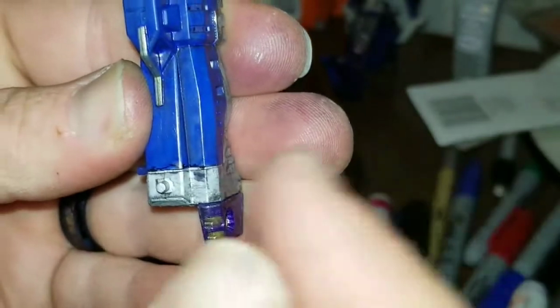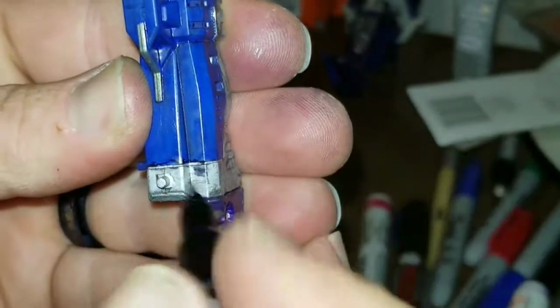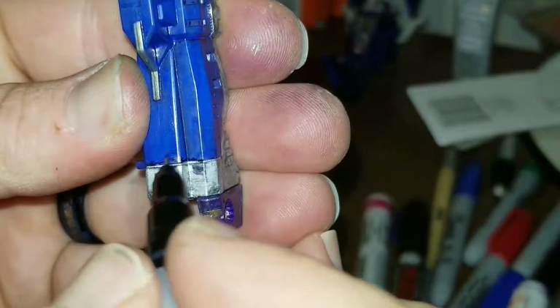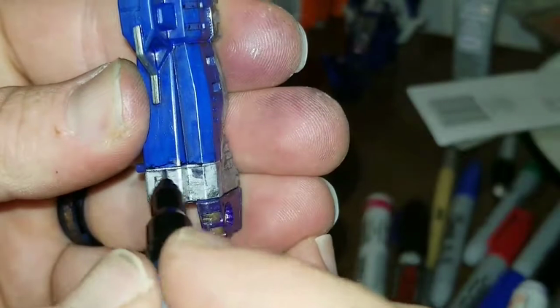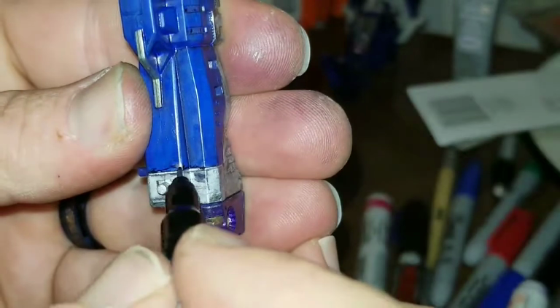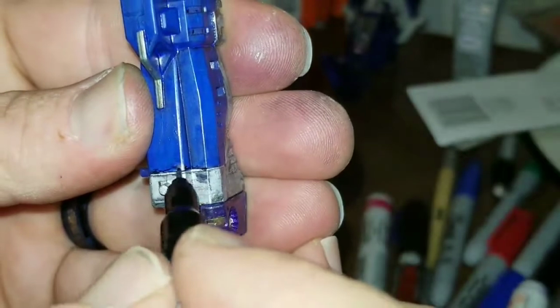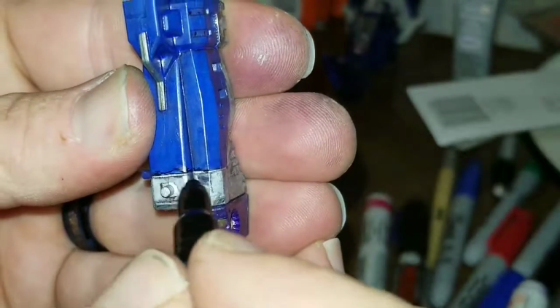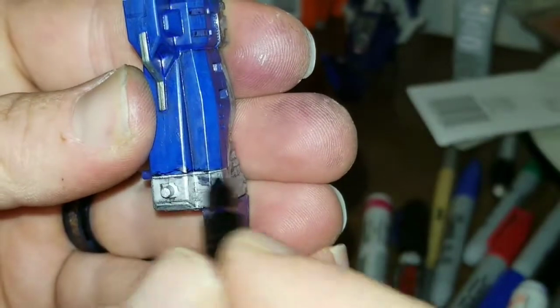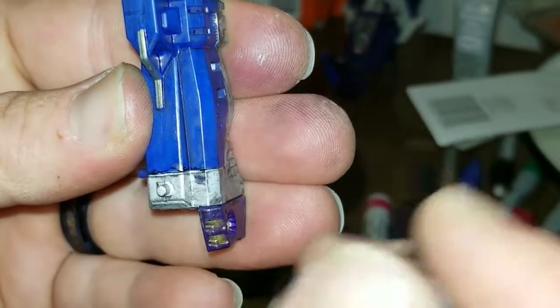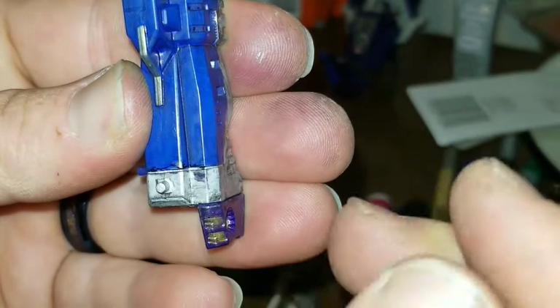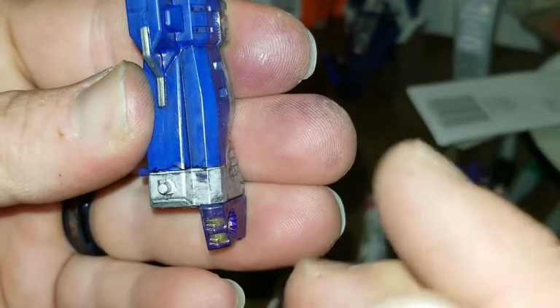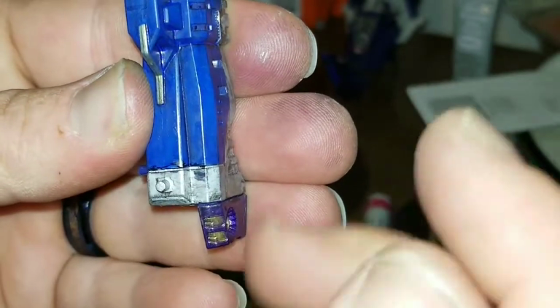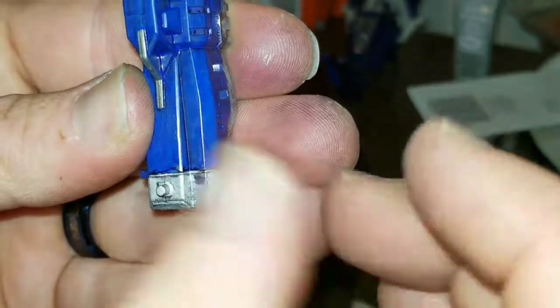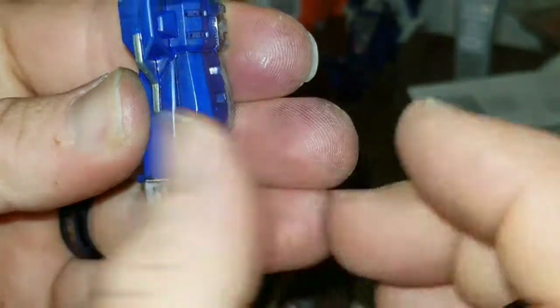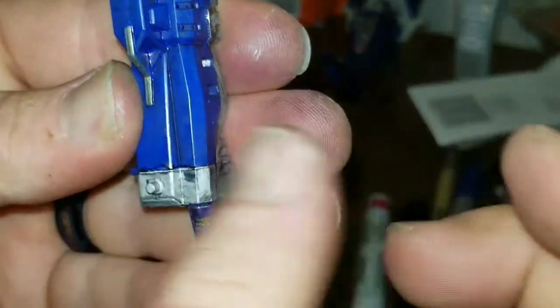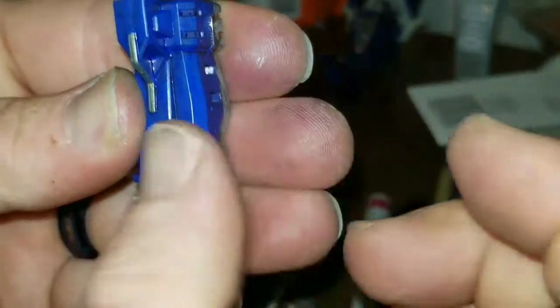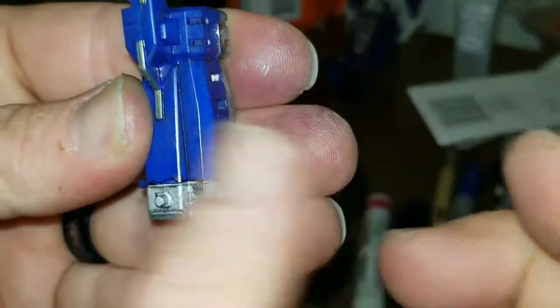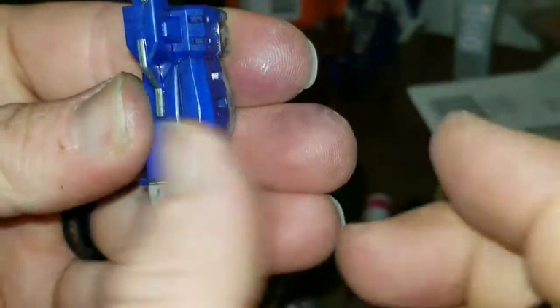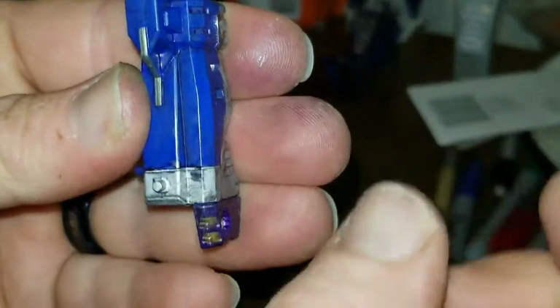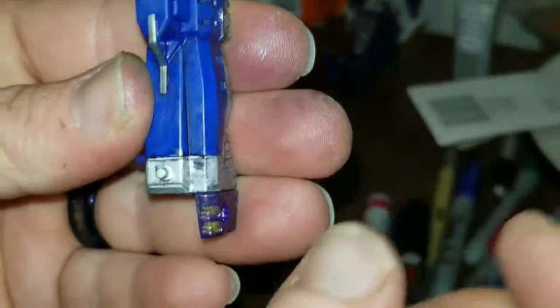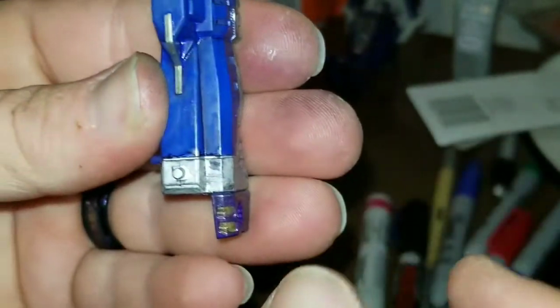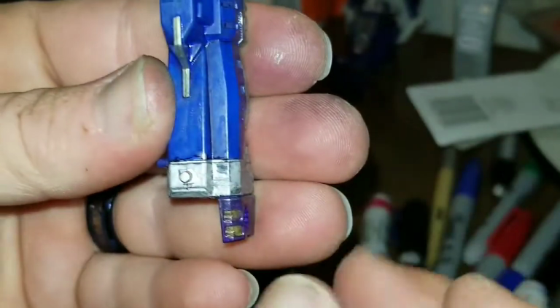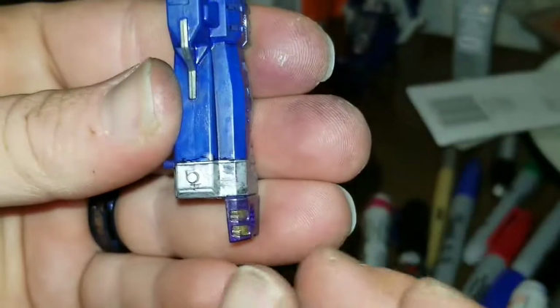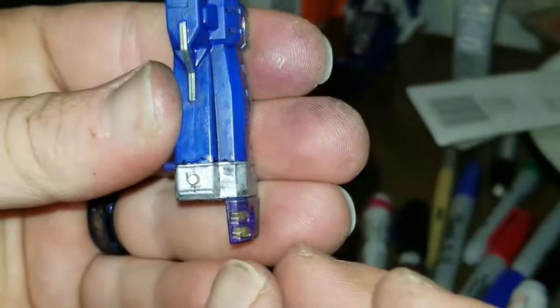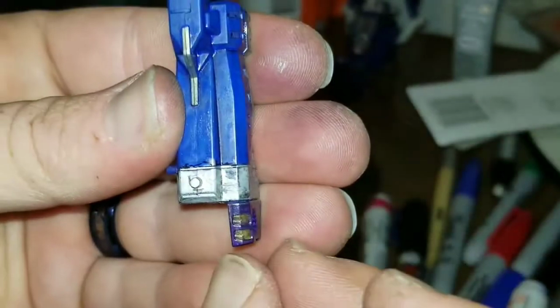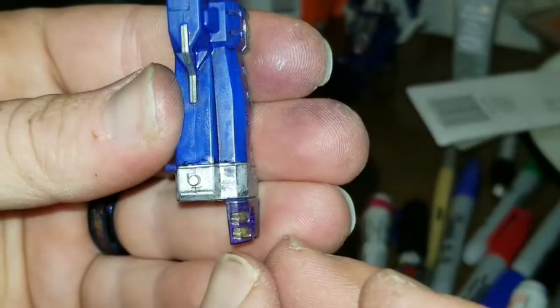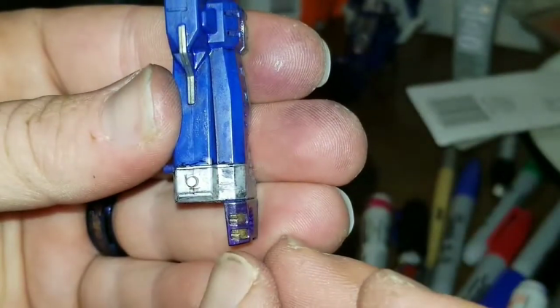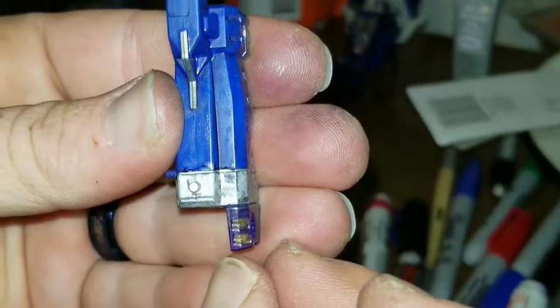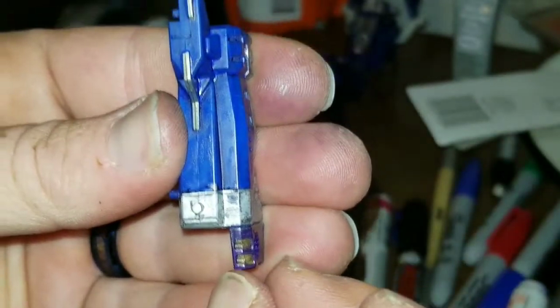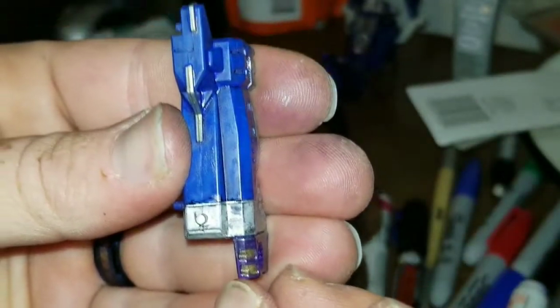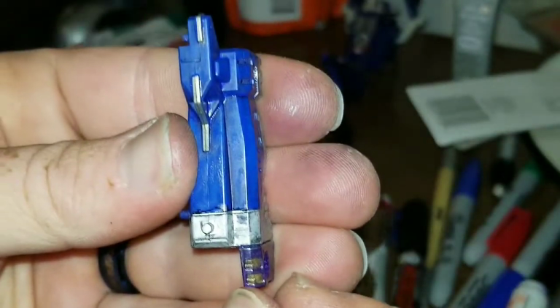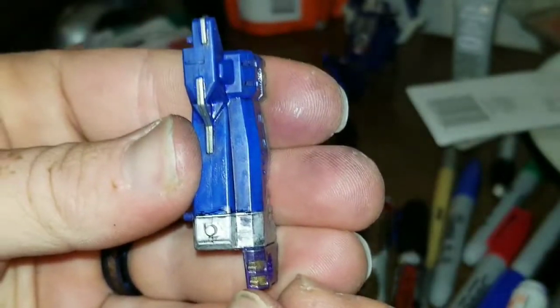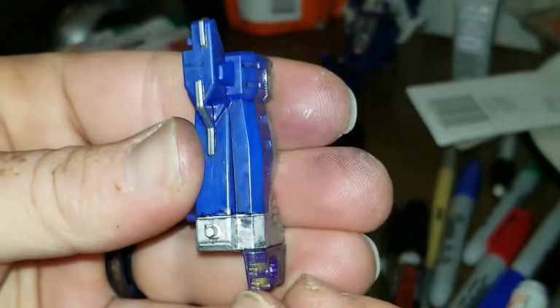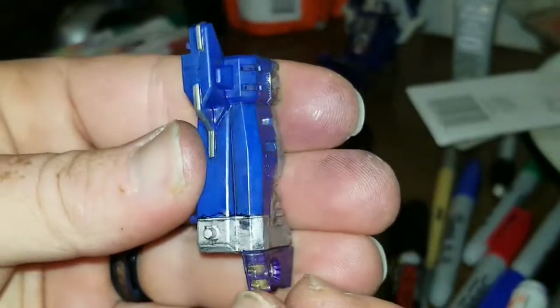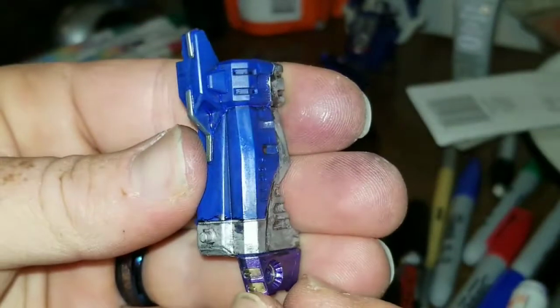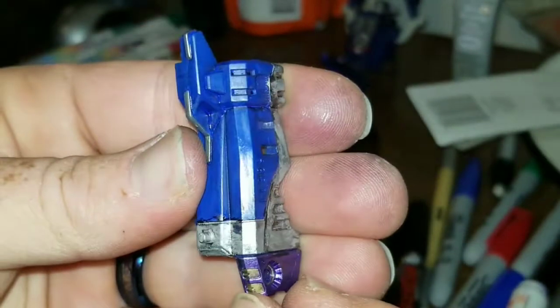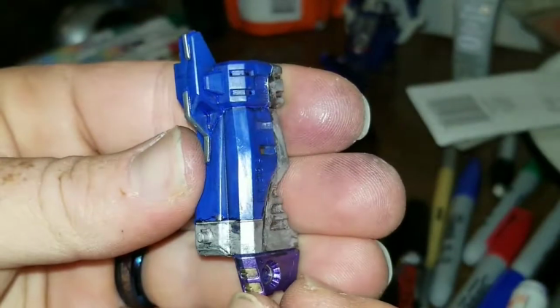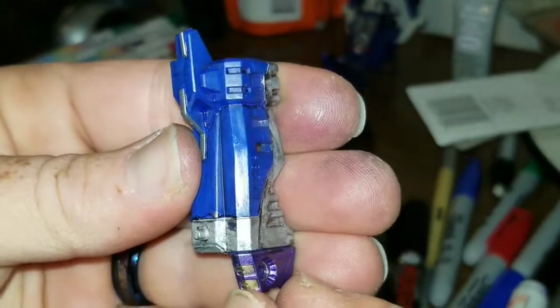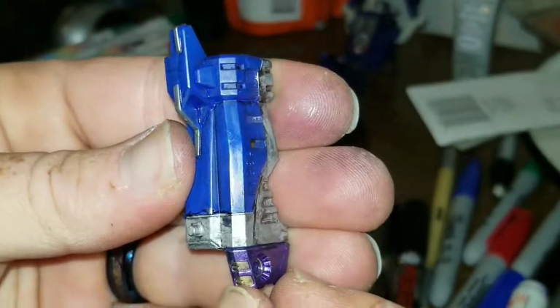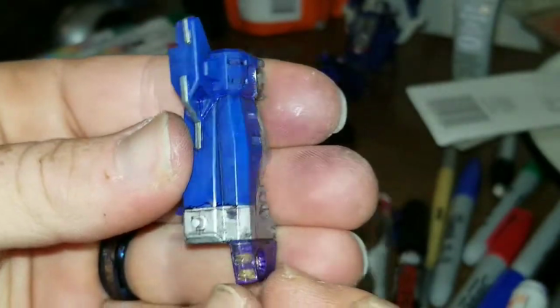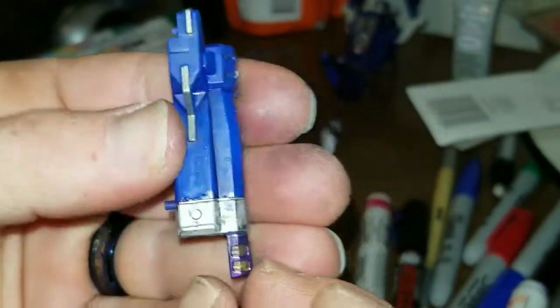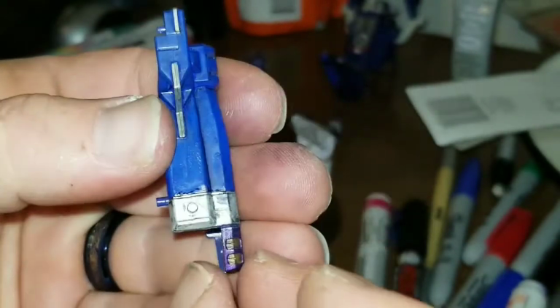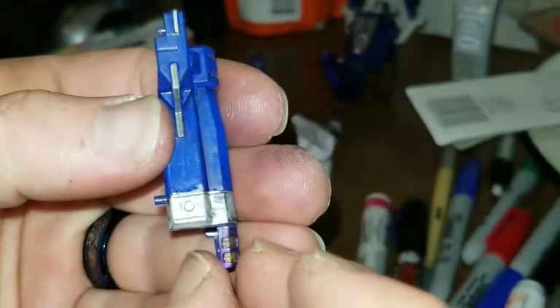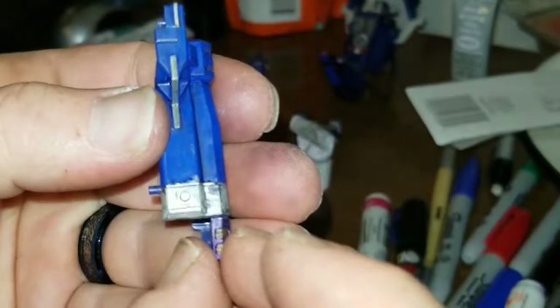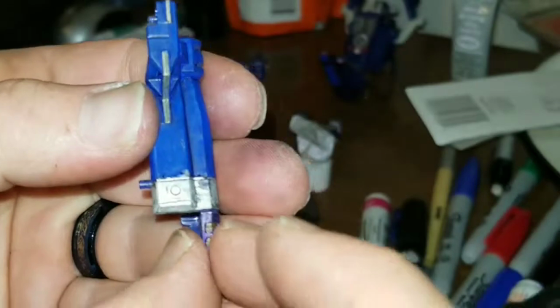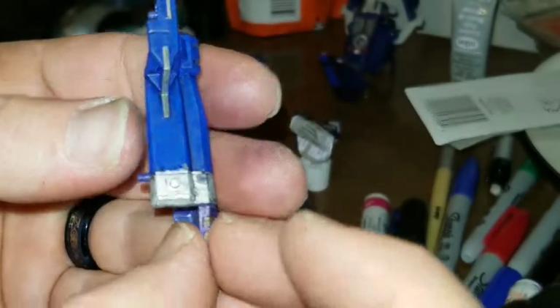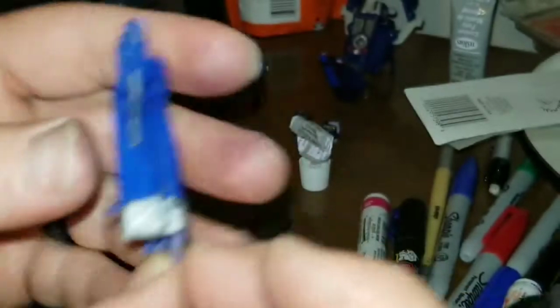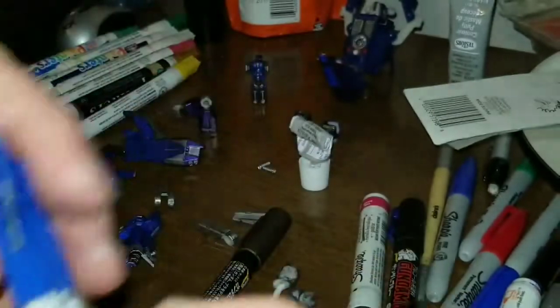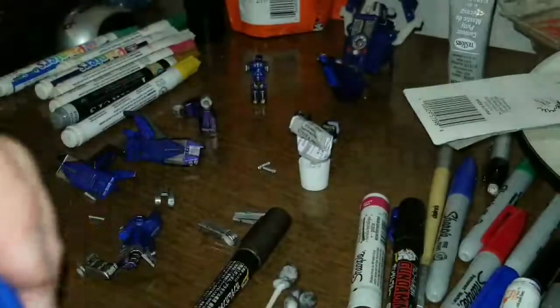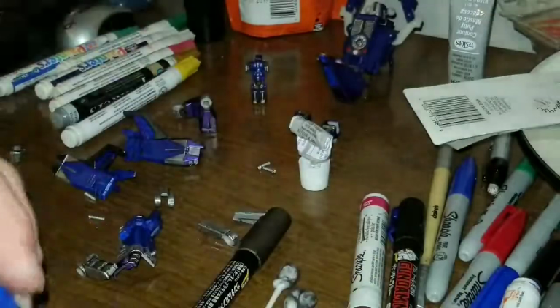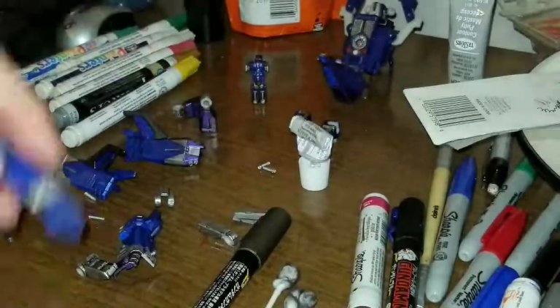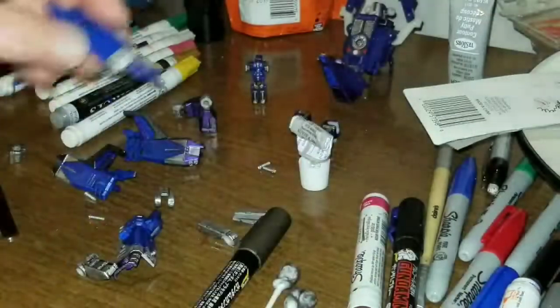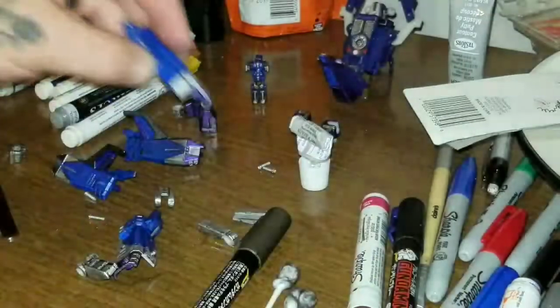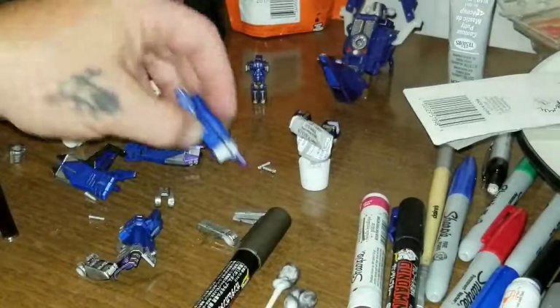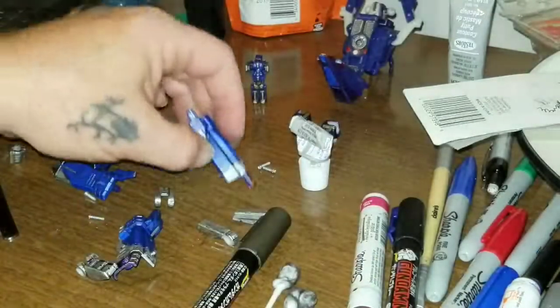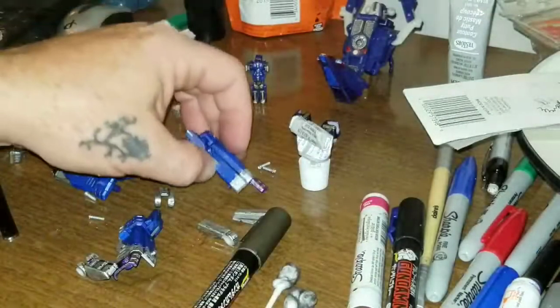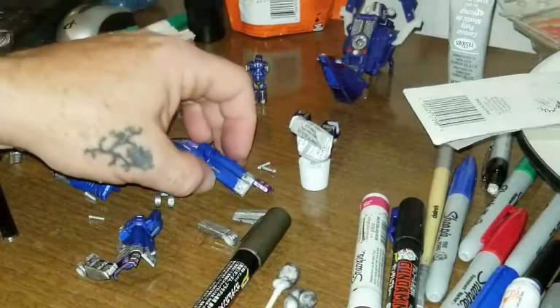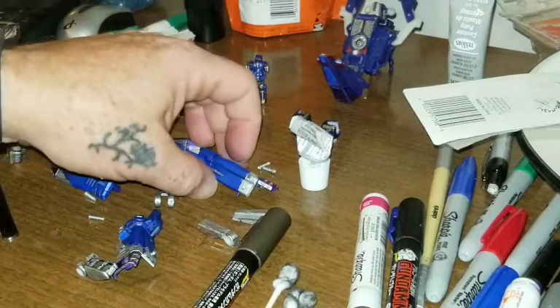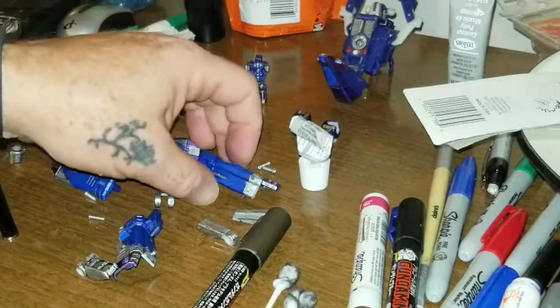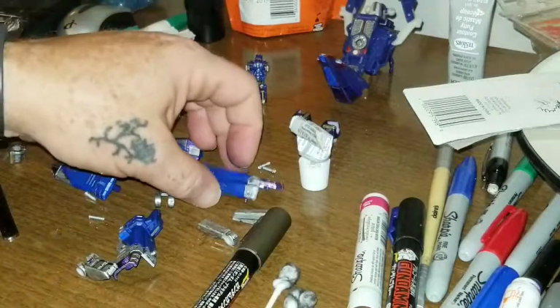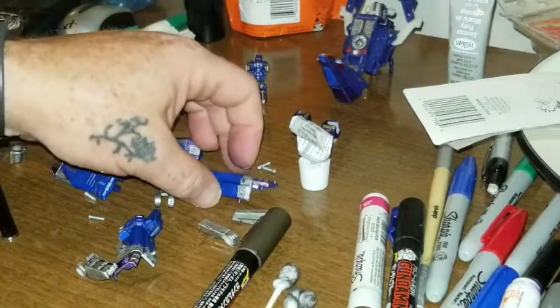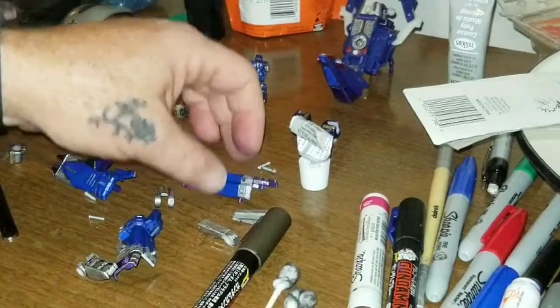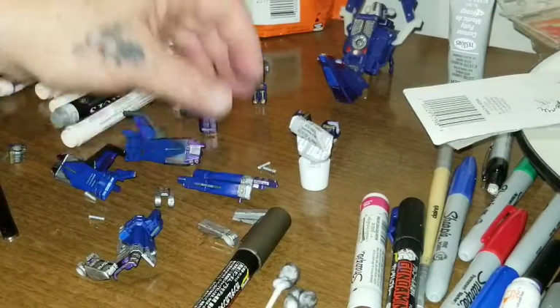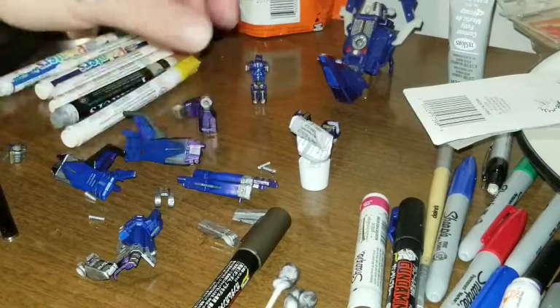I want to make them look battle-worn and damaged in some locations, but this is actually looking really really good.